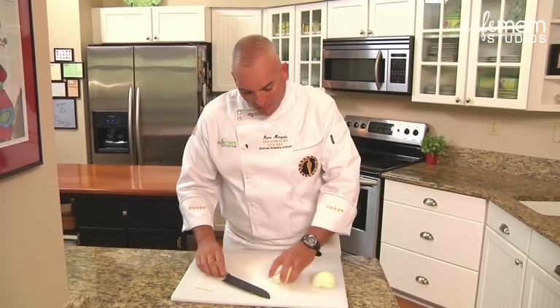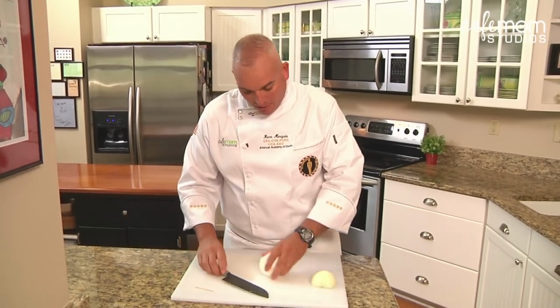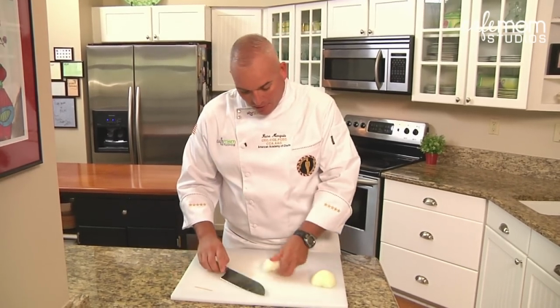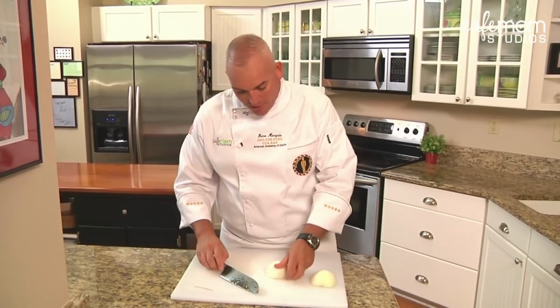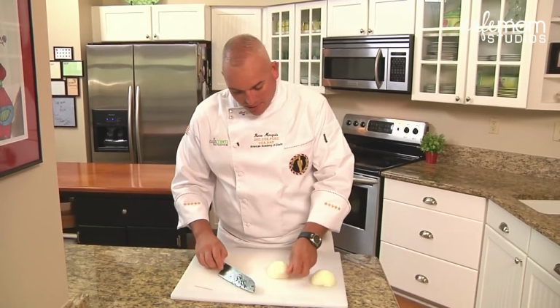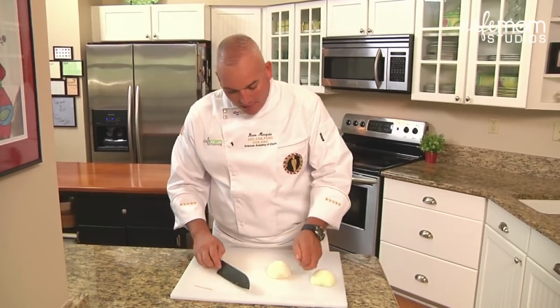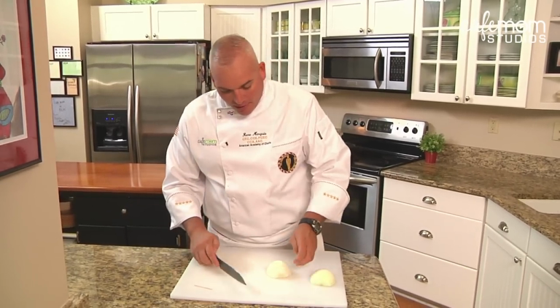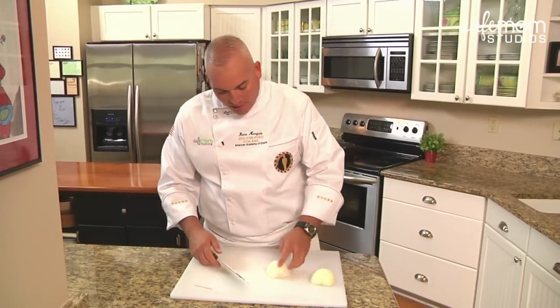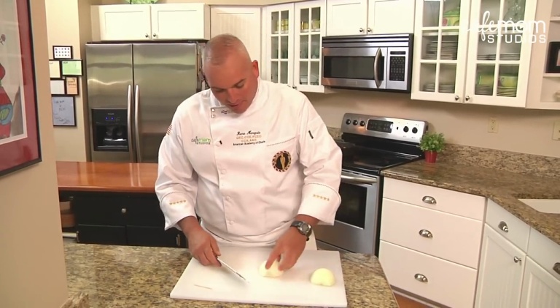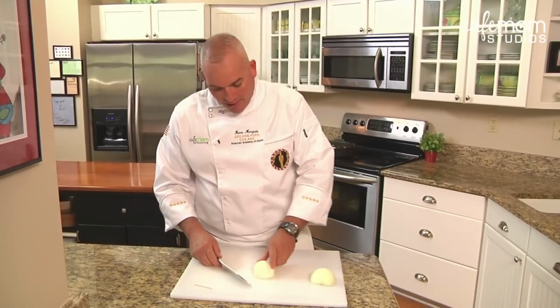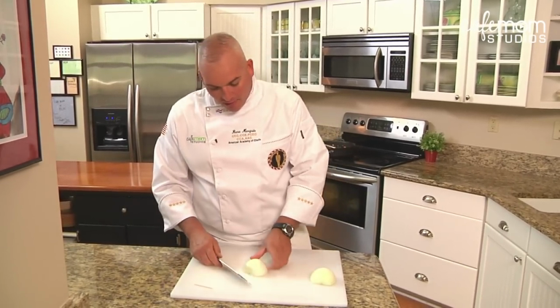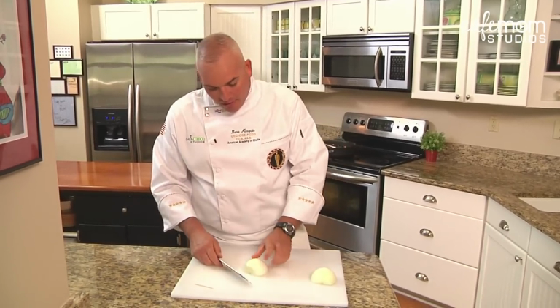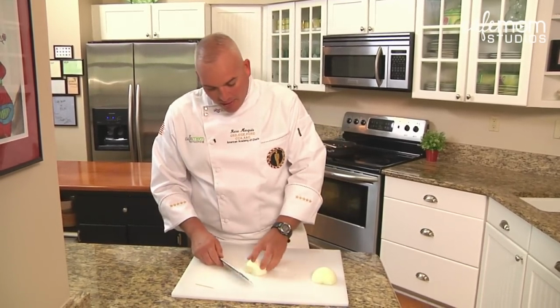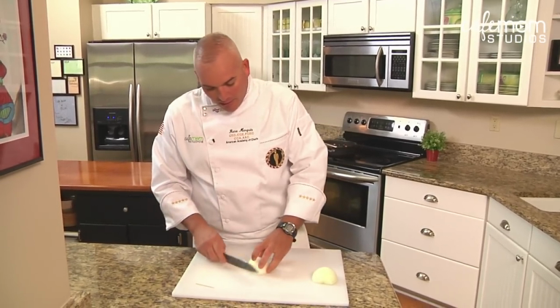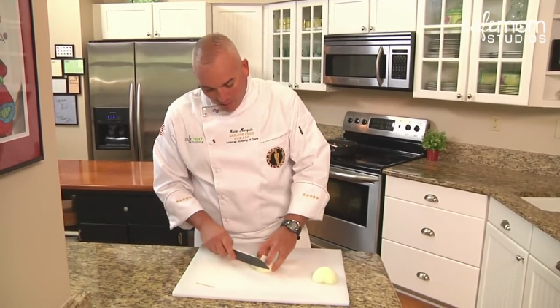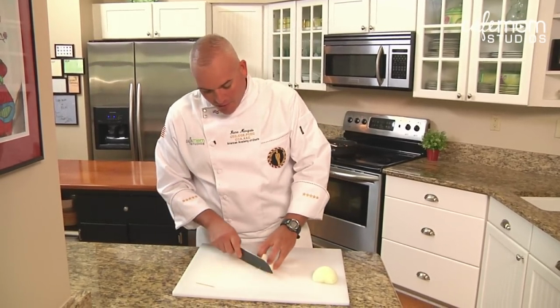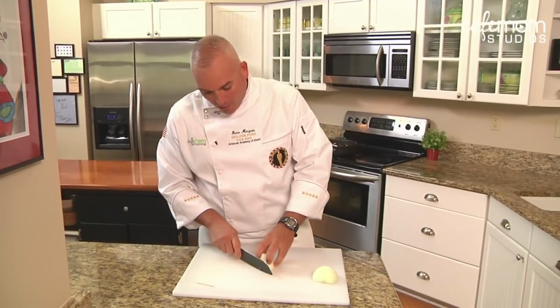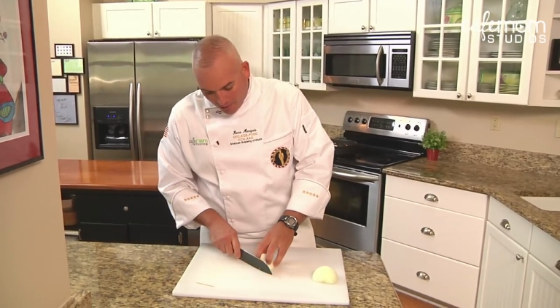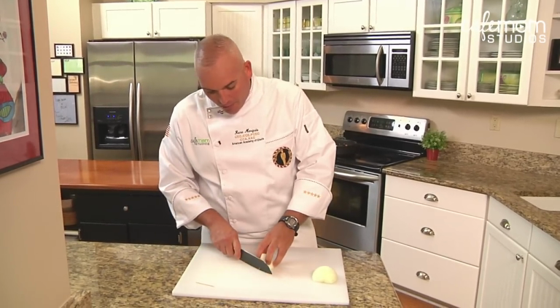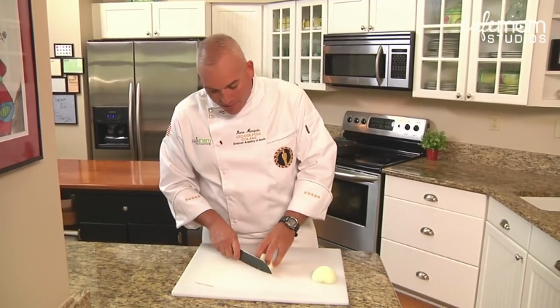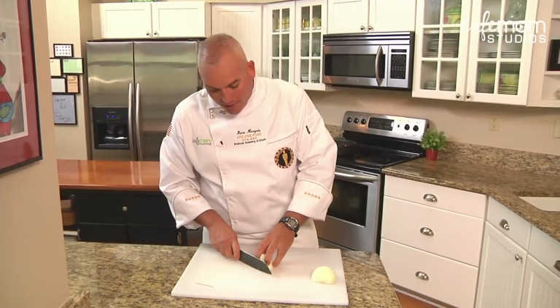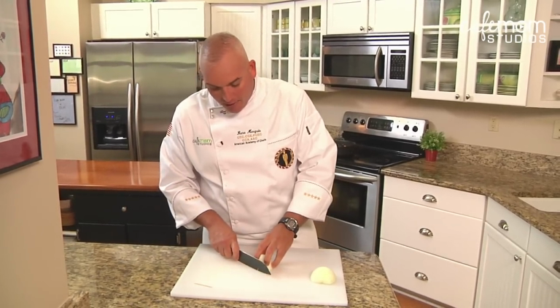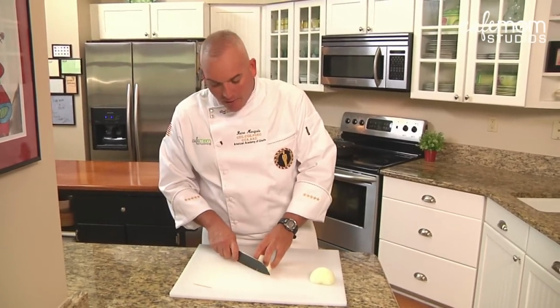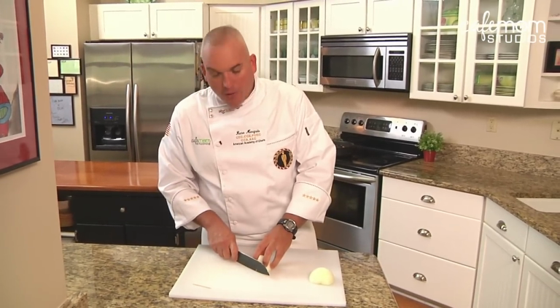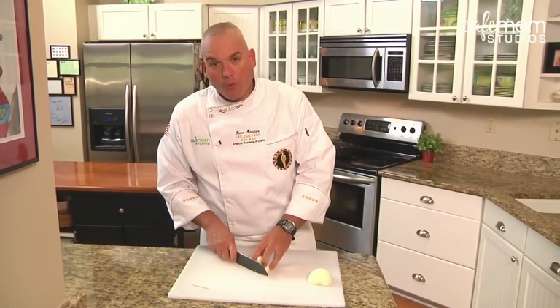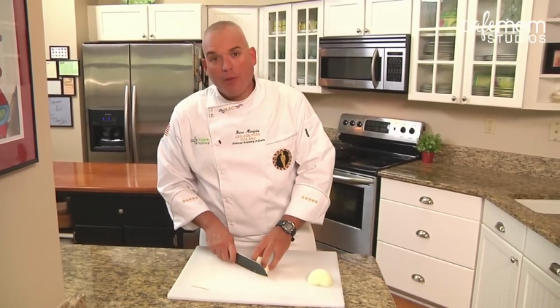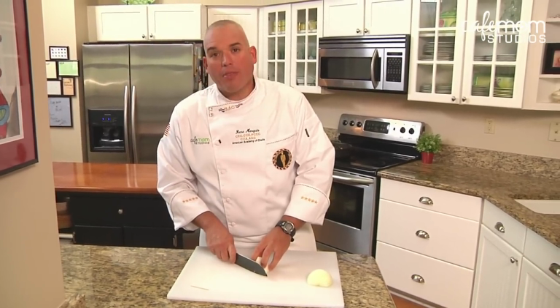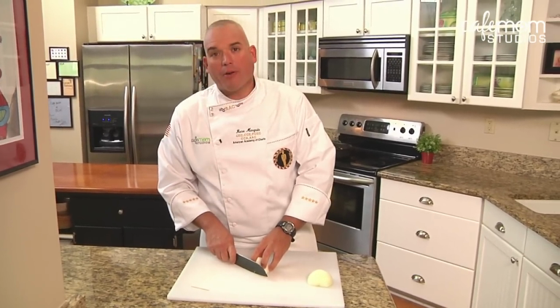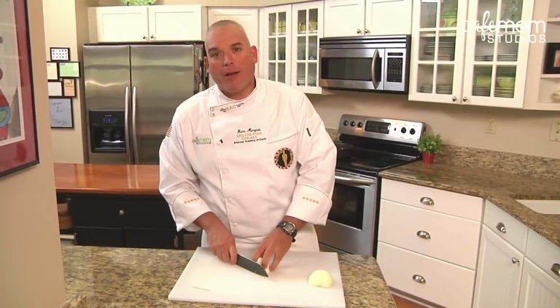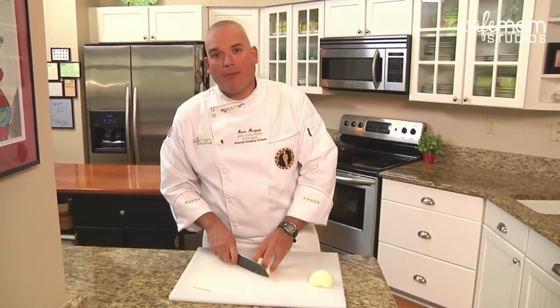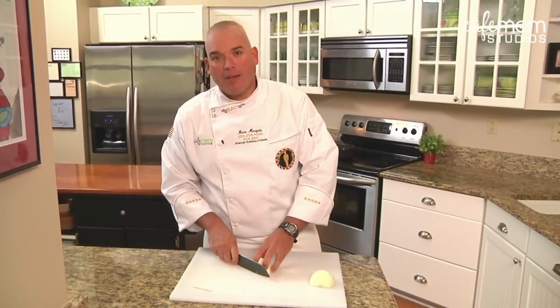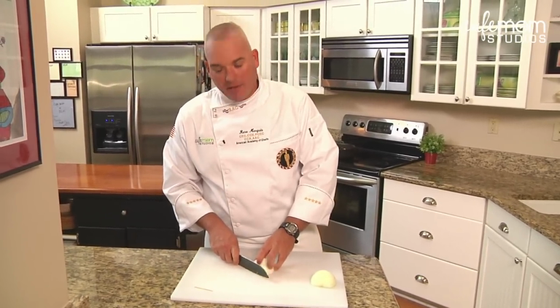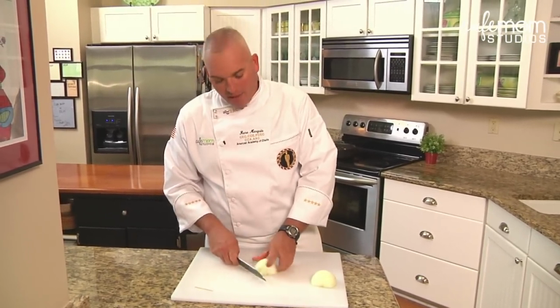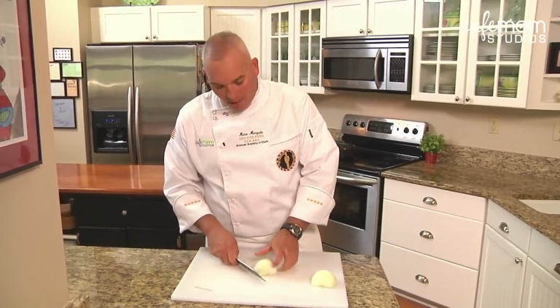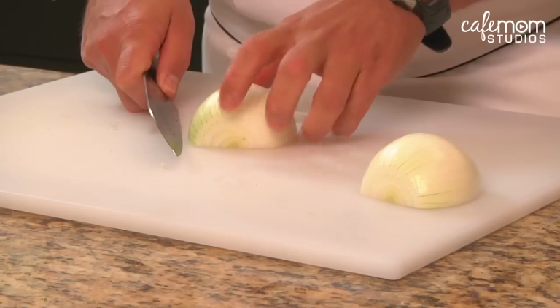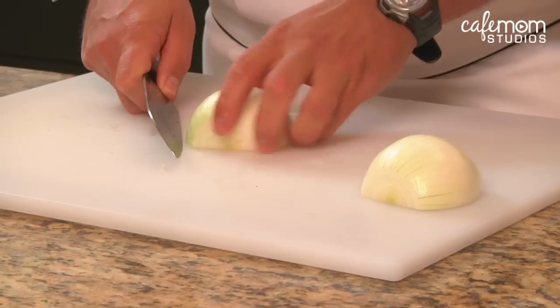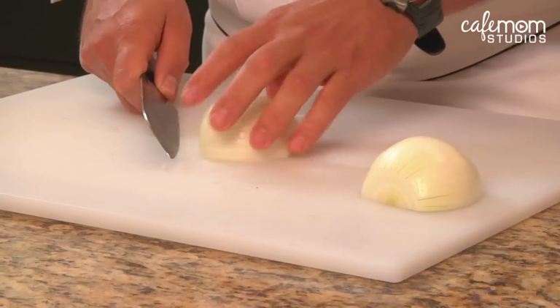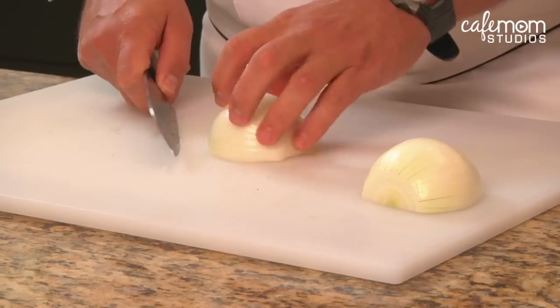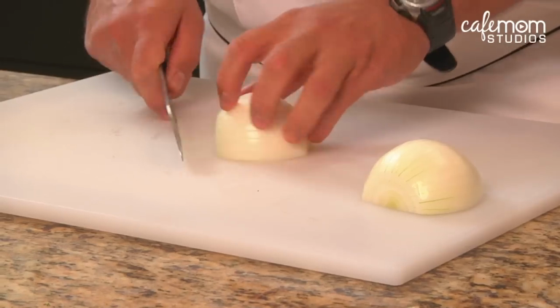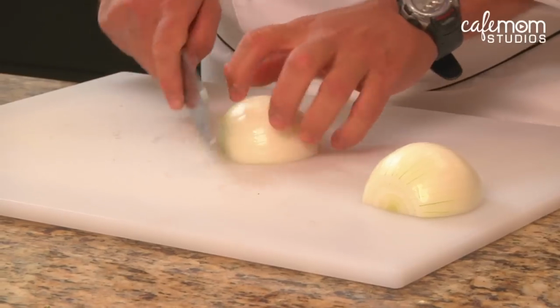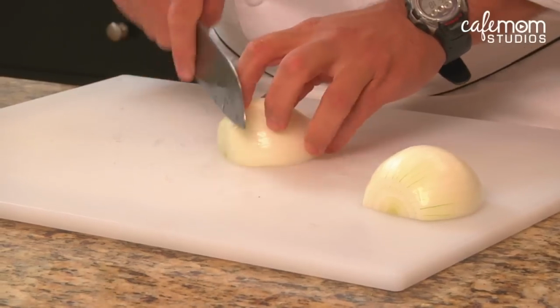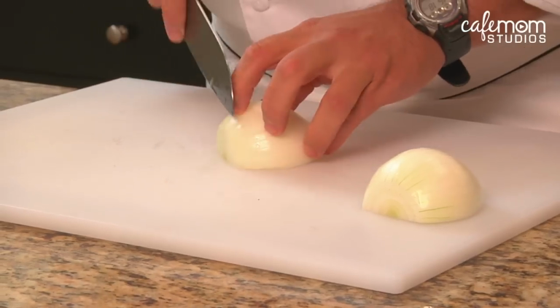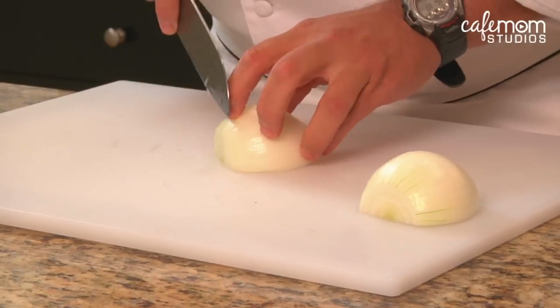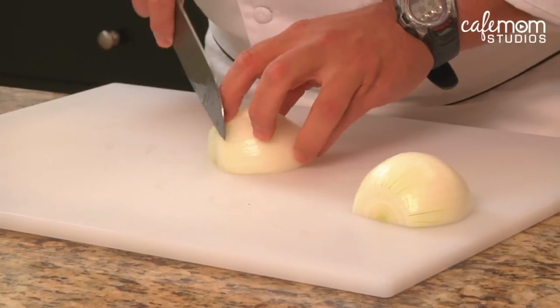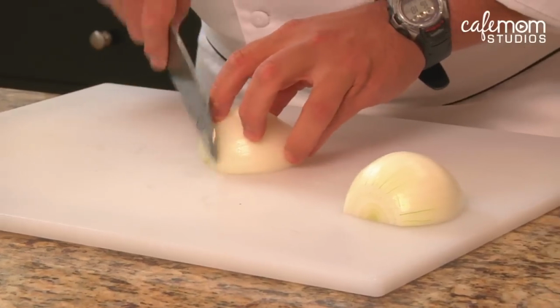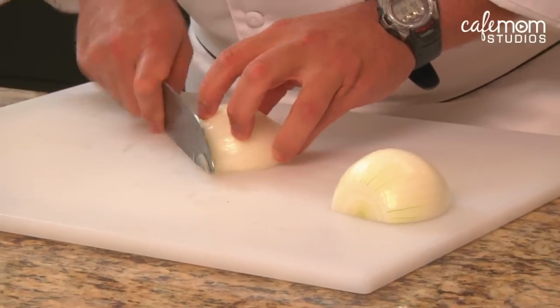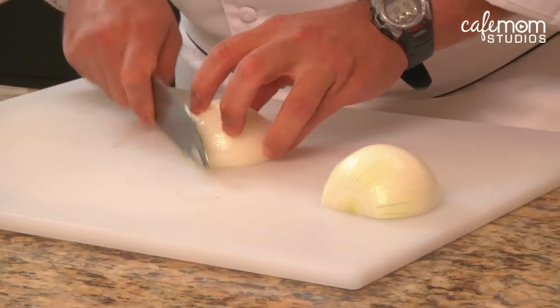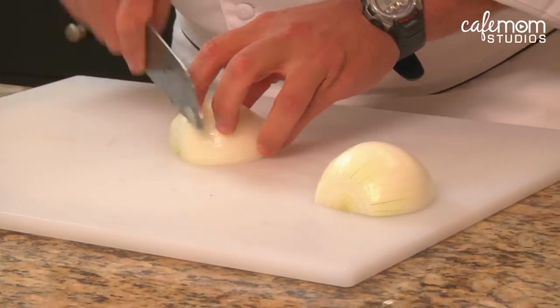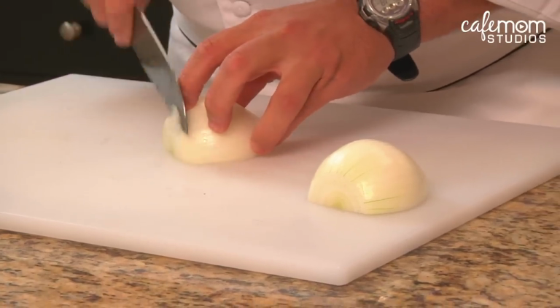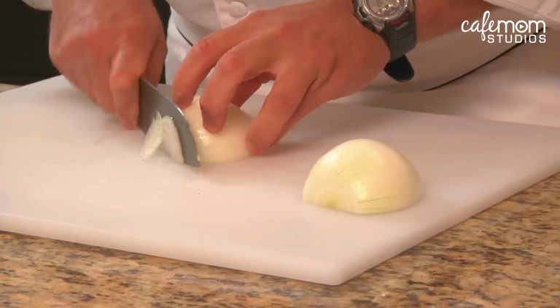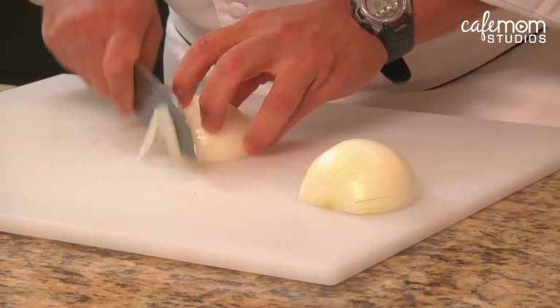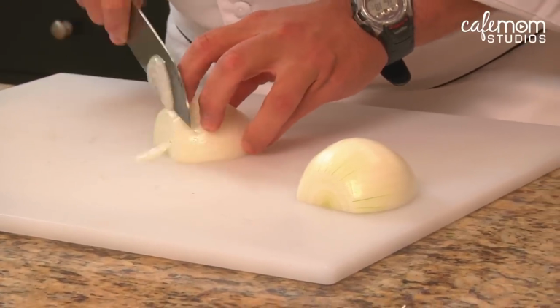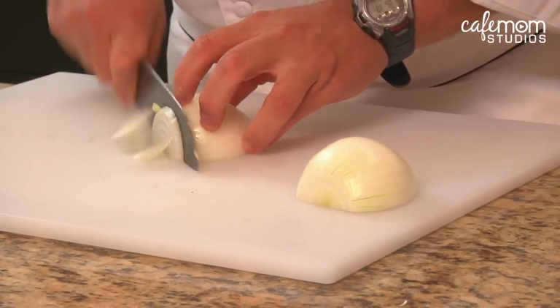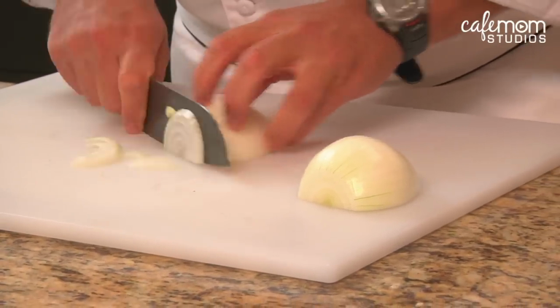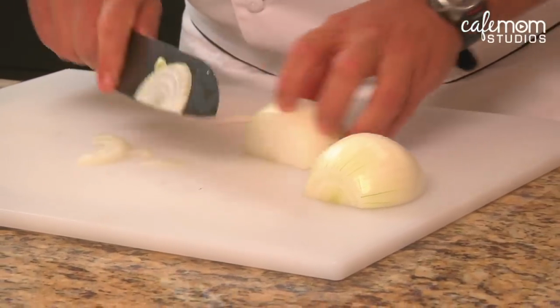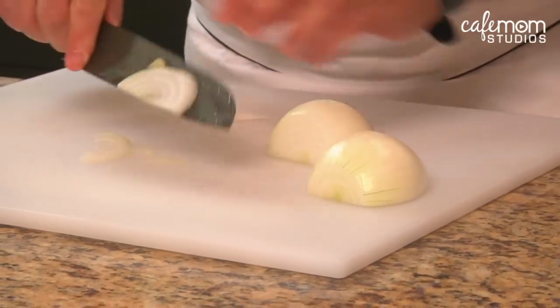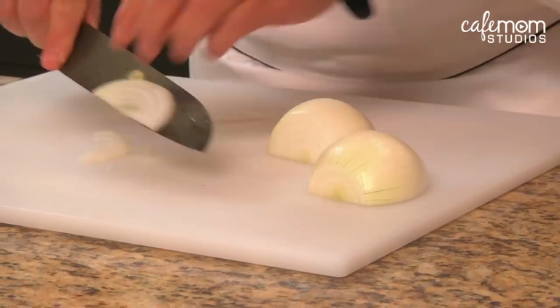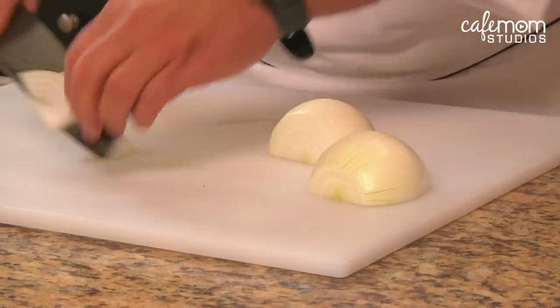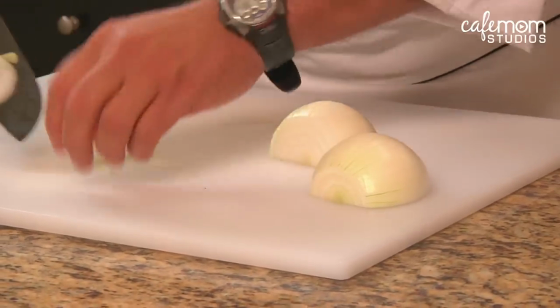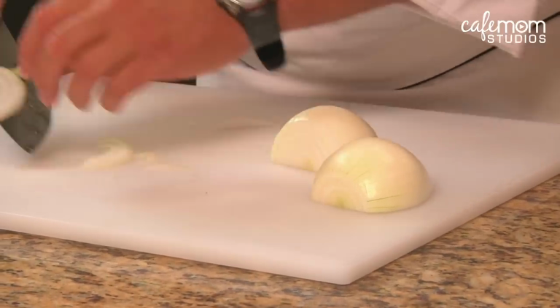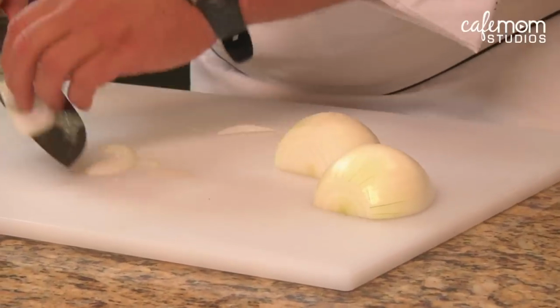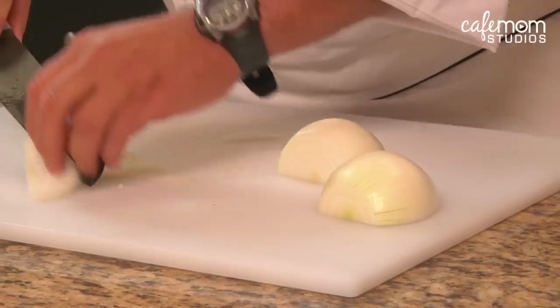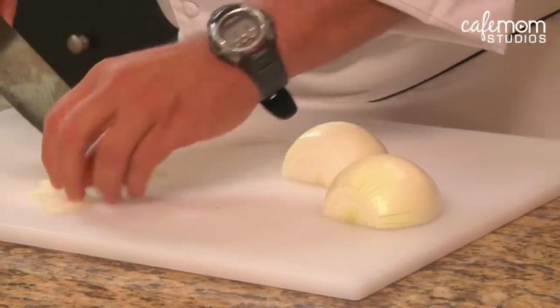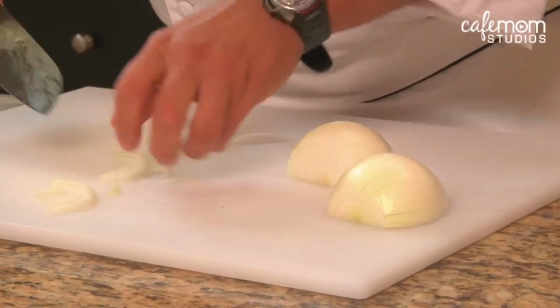You just lay the onion down, and what you want to do is cut with the grain of the onion, not against it. A lot of people try to cut it the other way, and what they get is a moon shape.